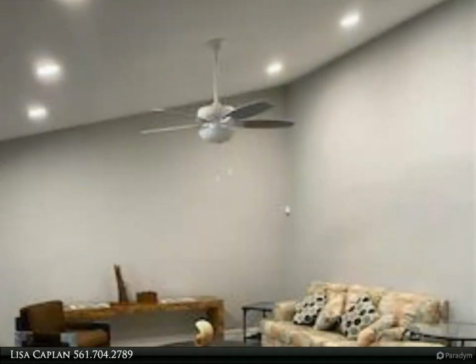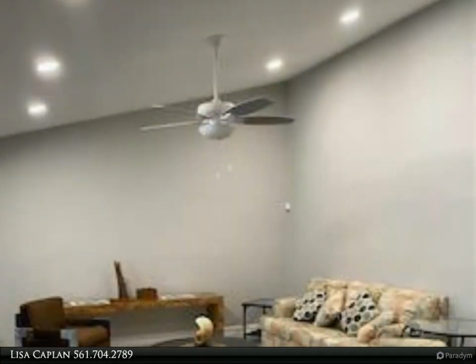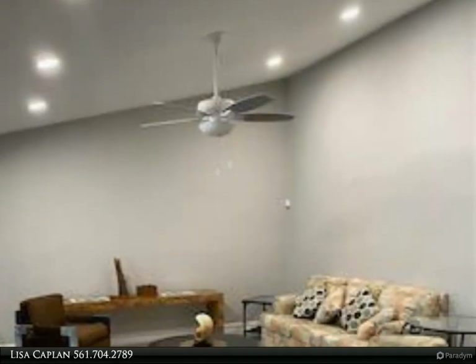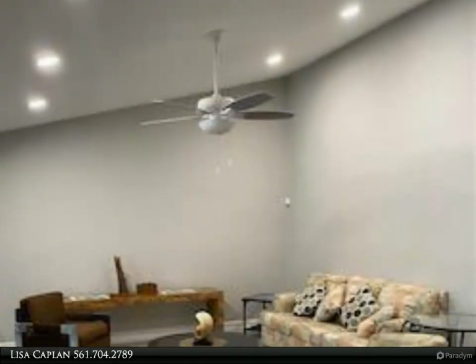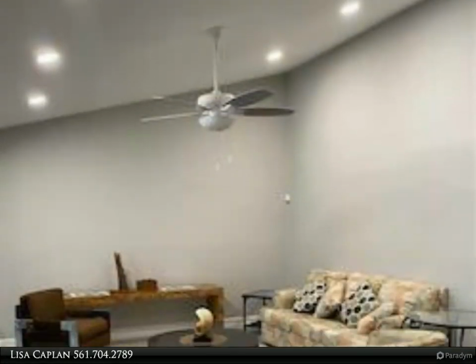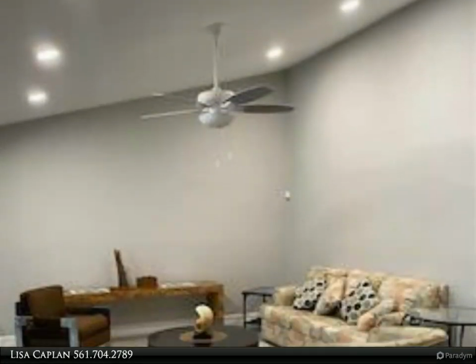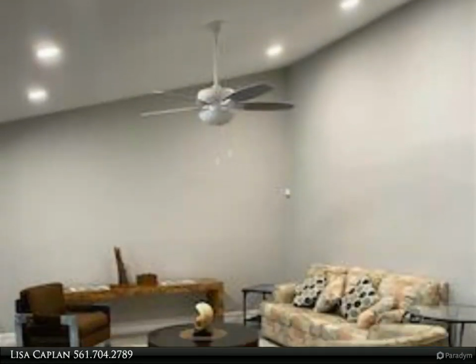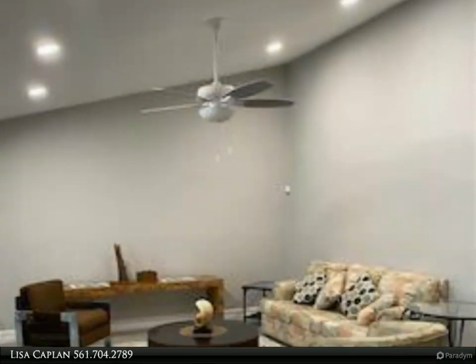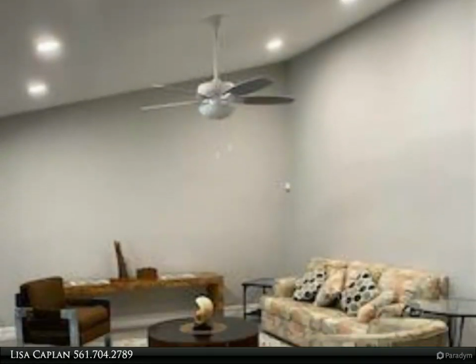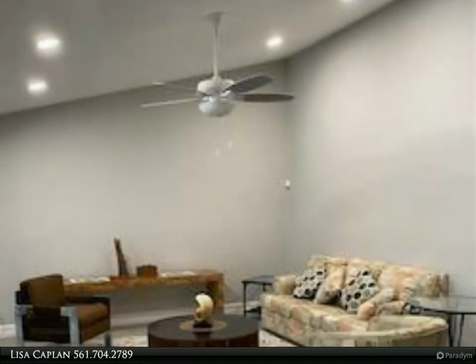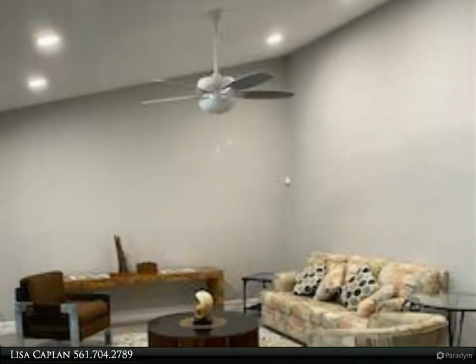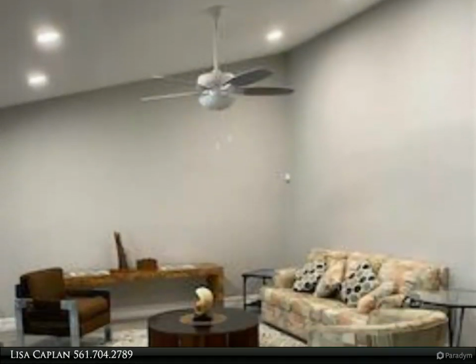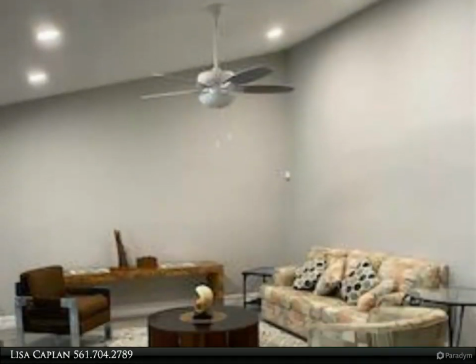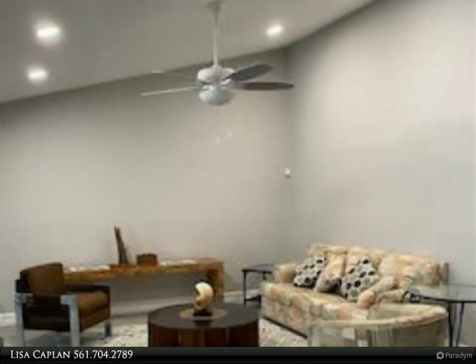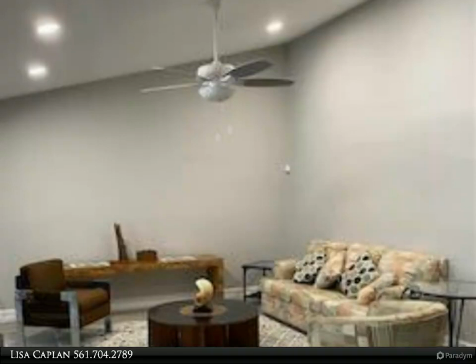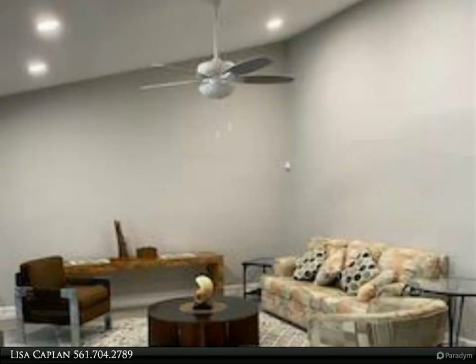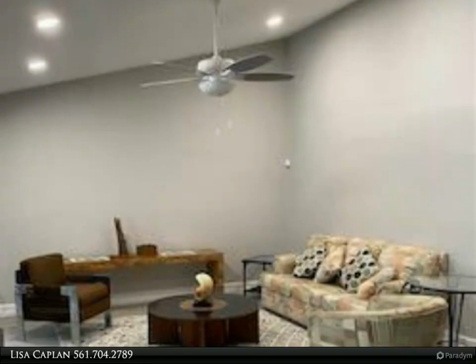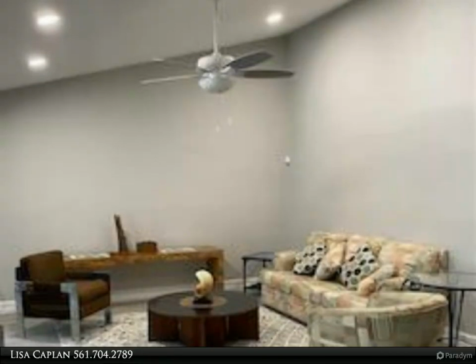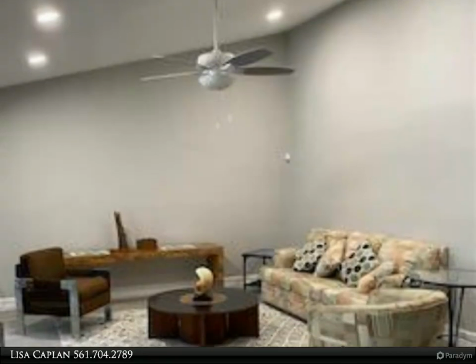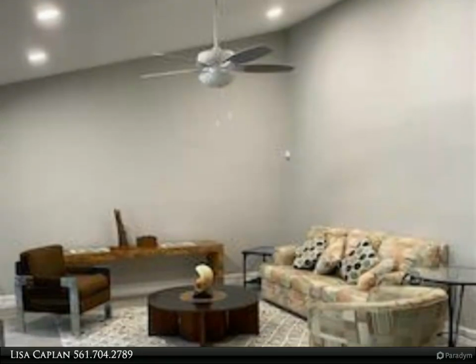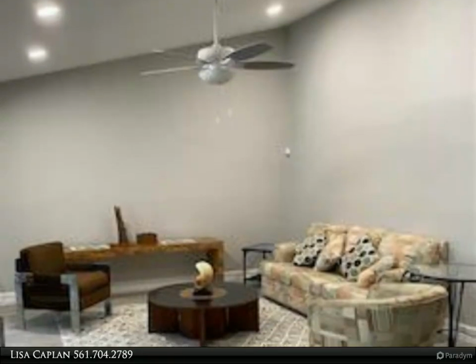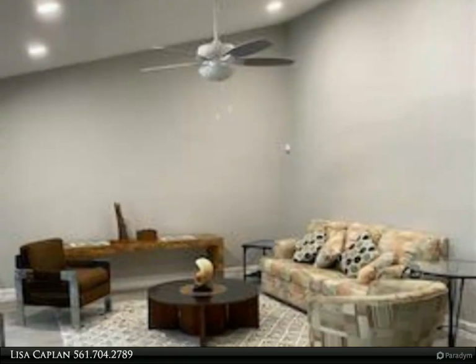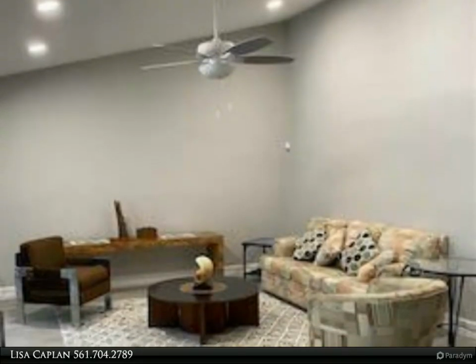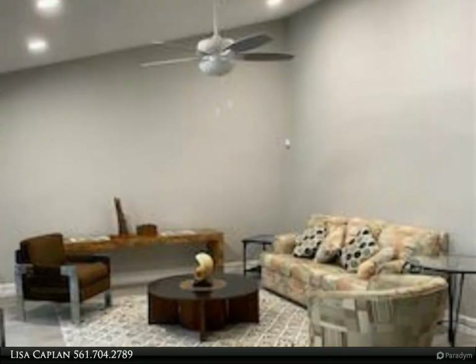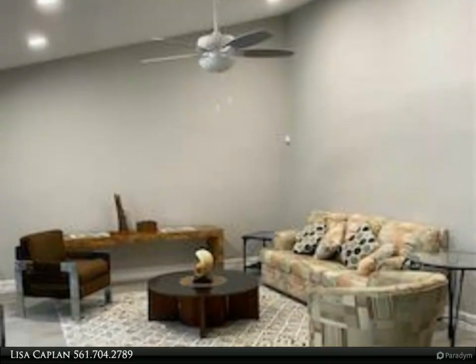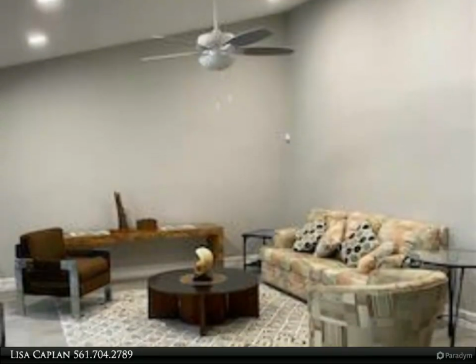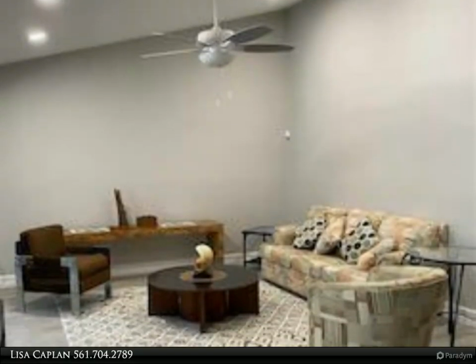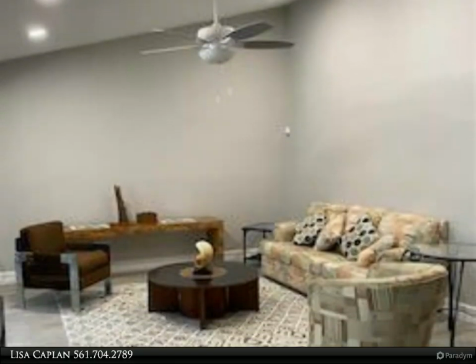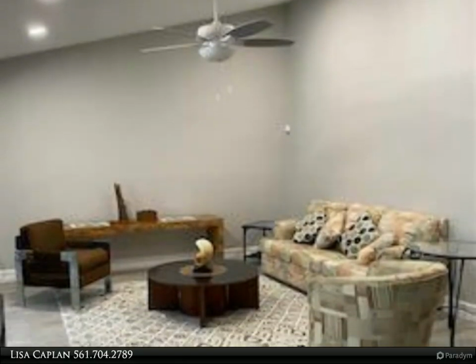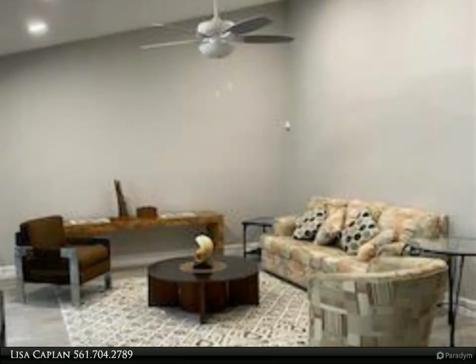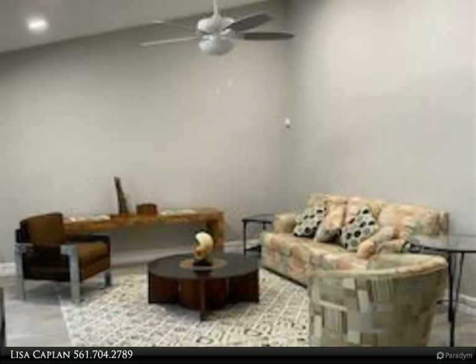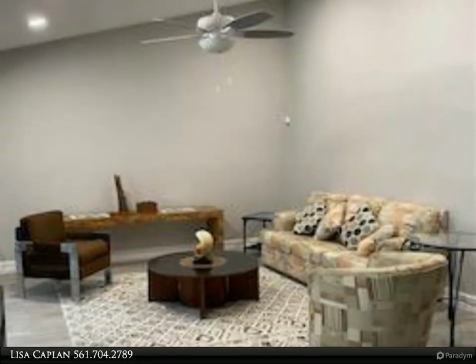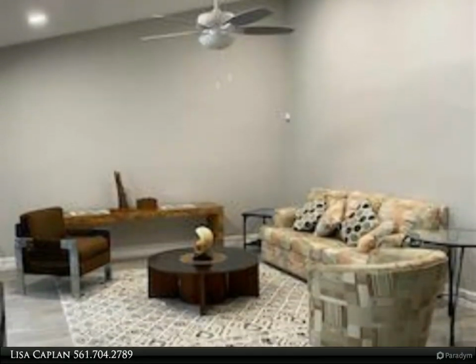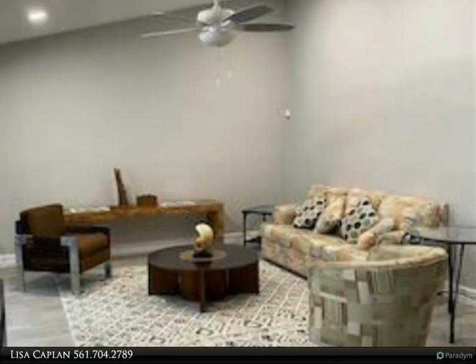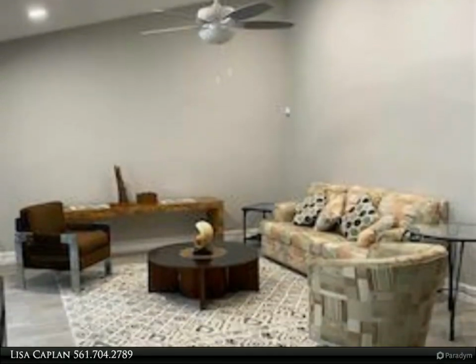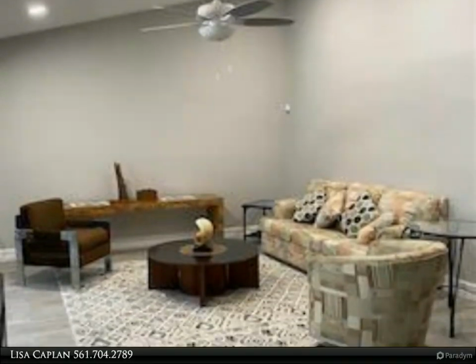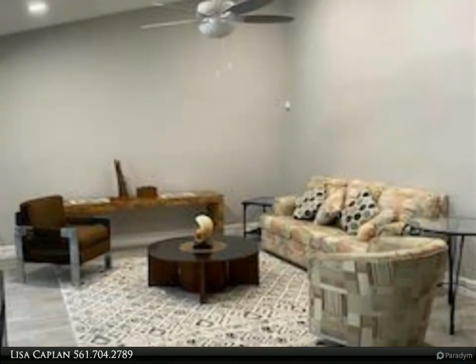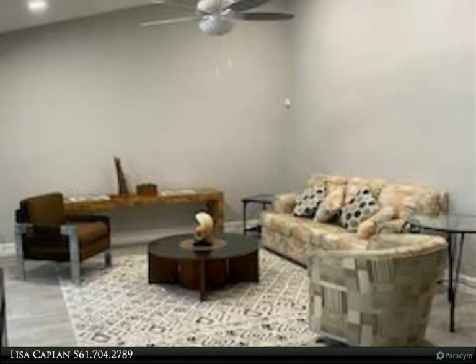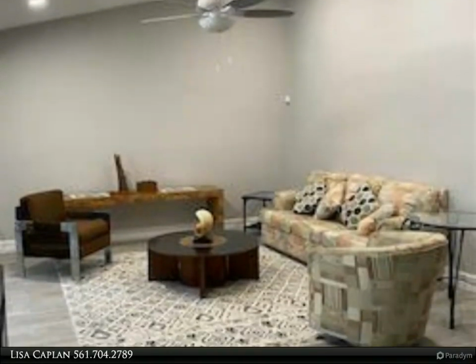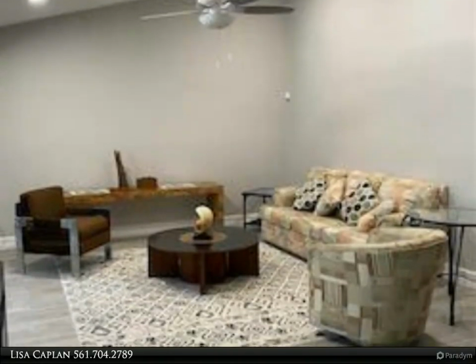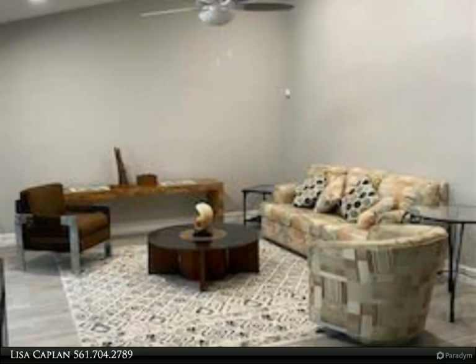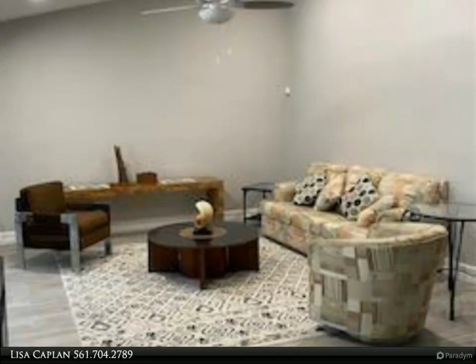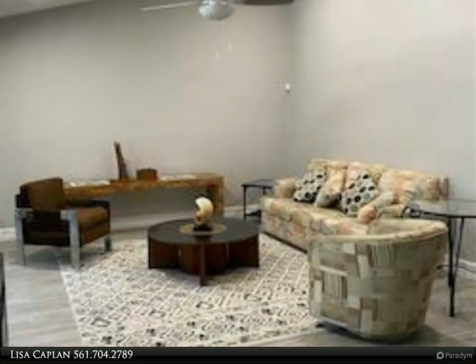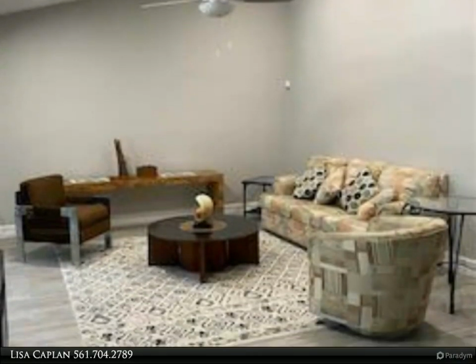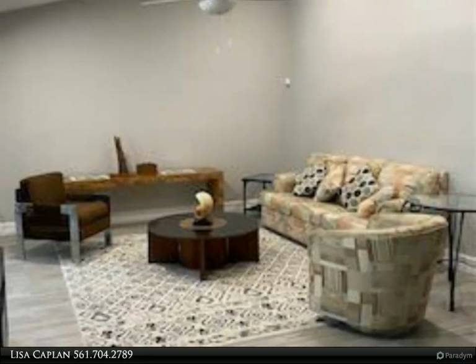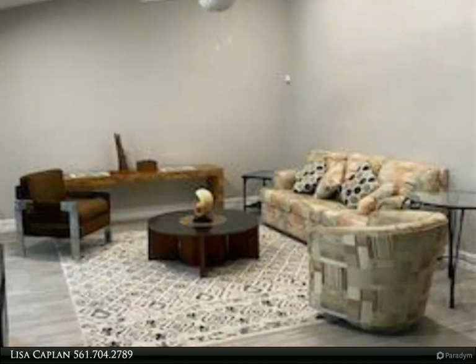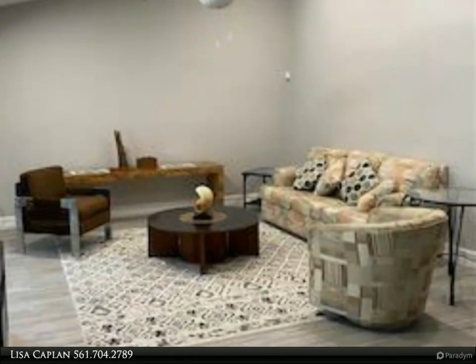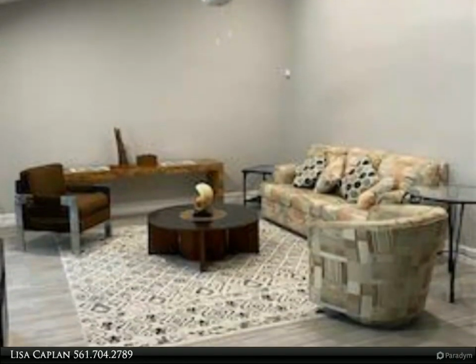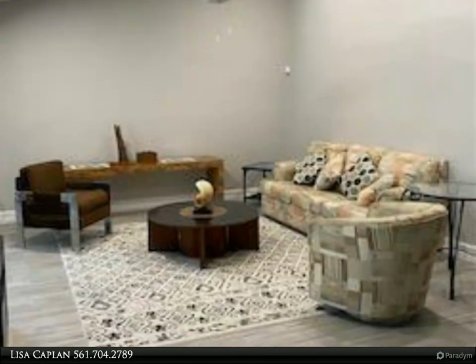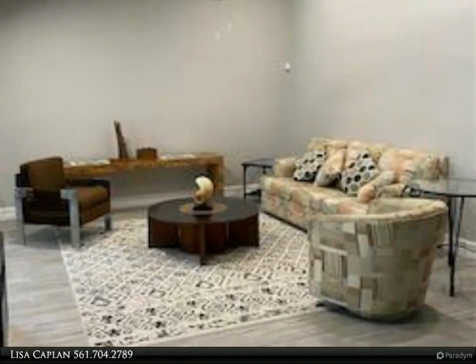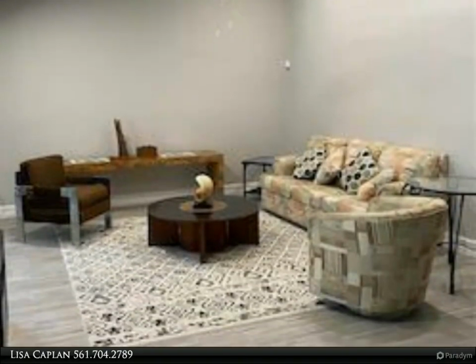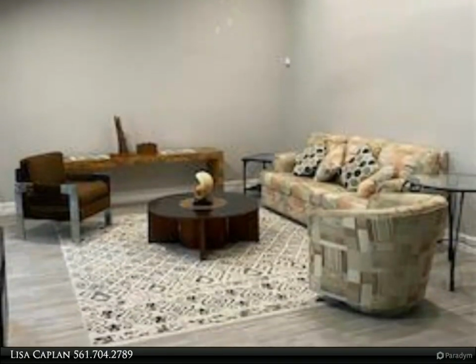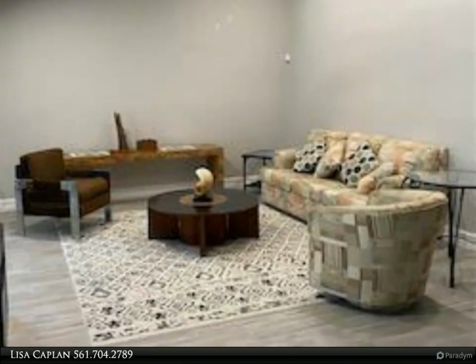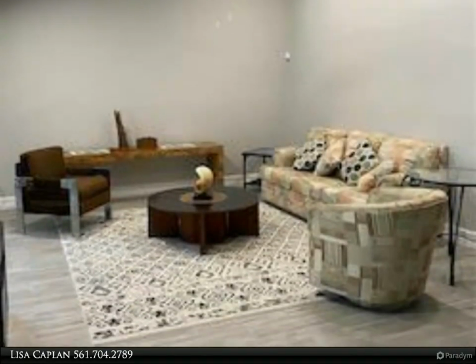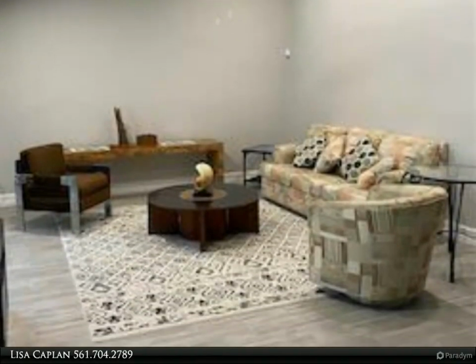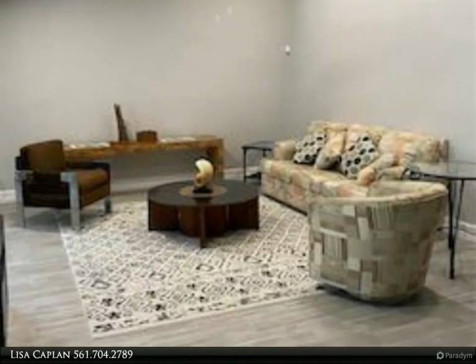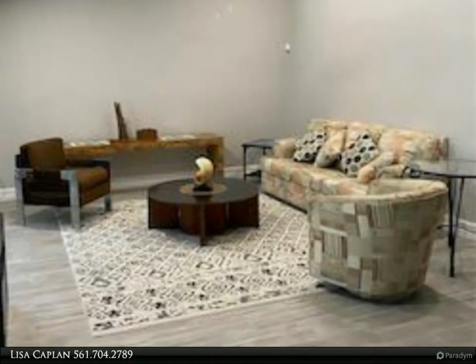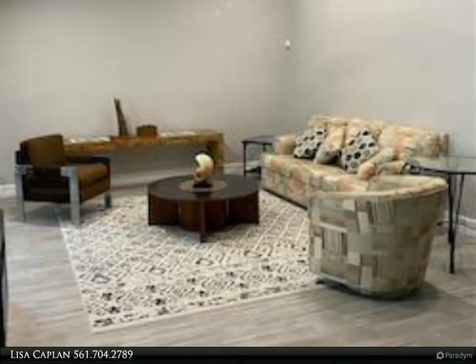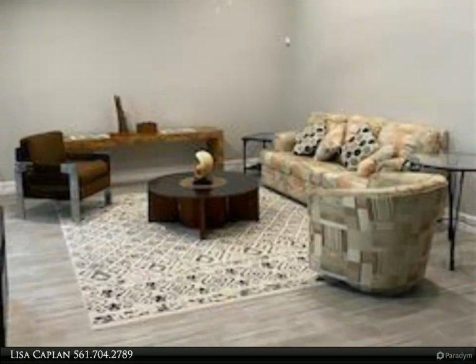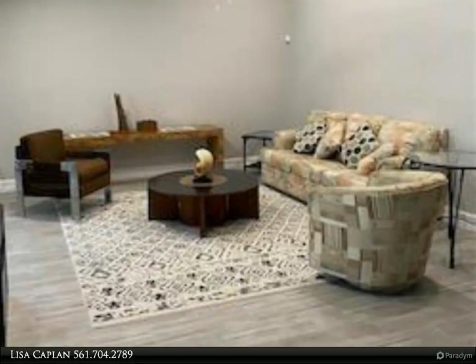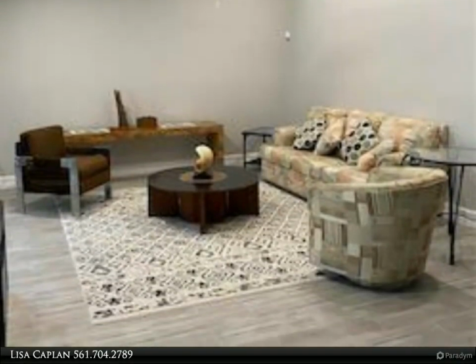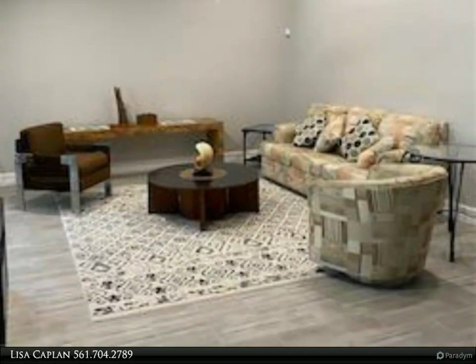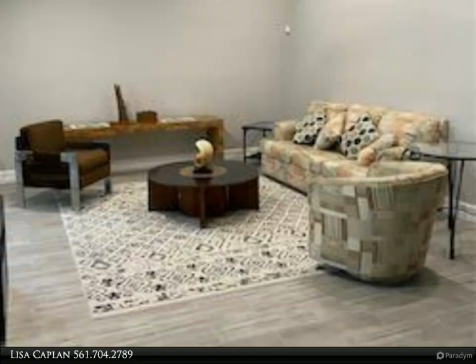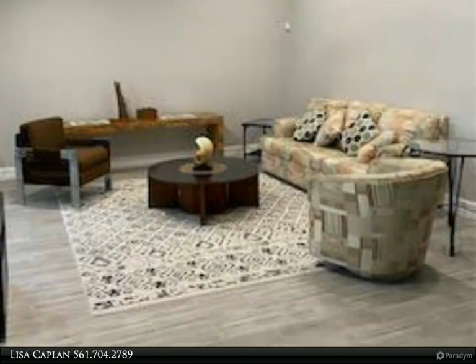The high ceilings with dimmable recessed lighting create spaciousness in the combination living, dining and sunroom areas.